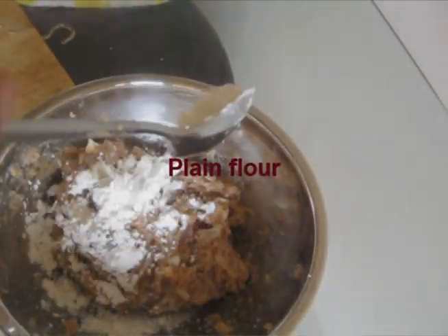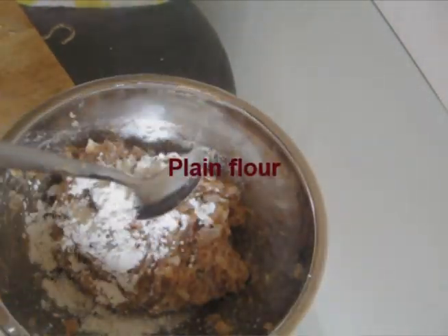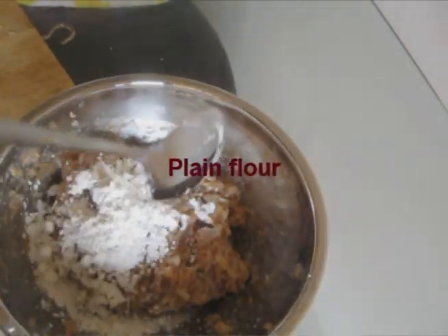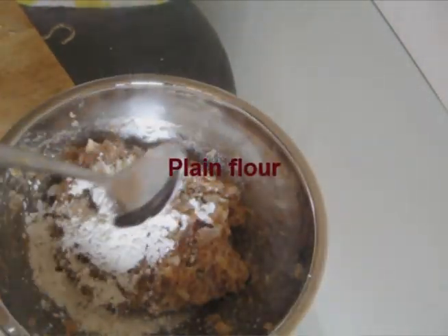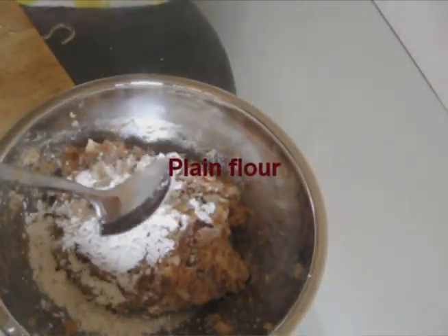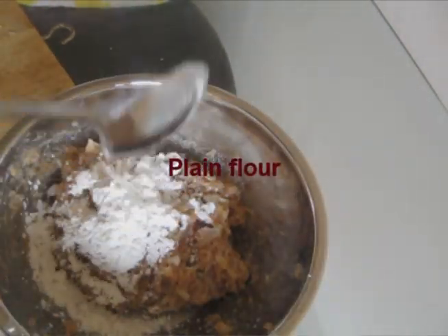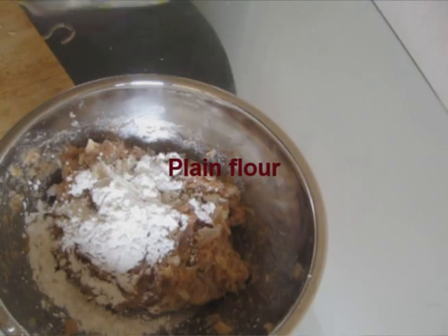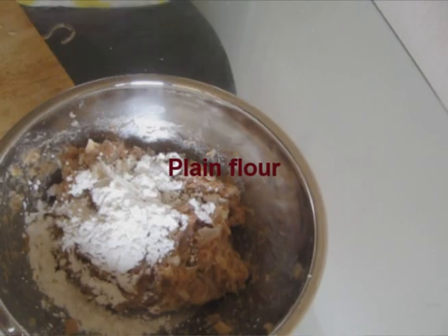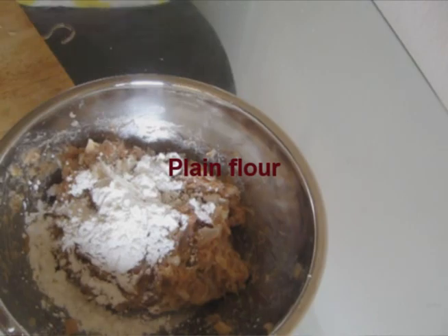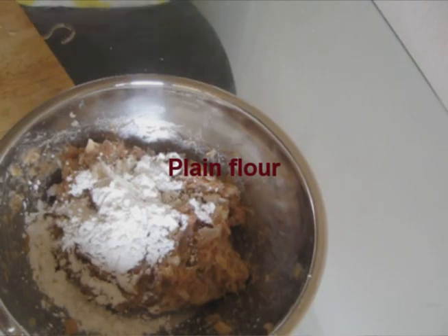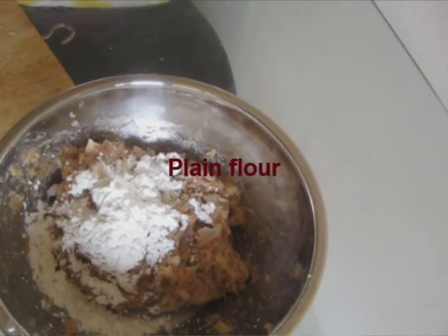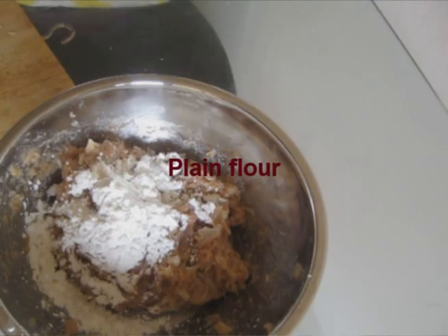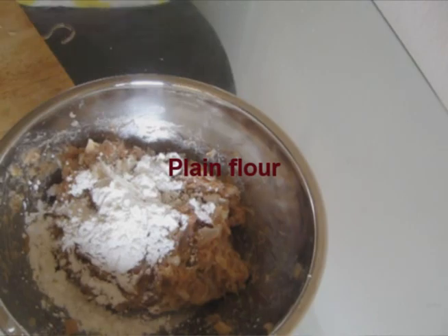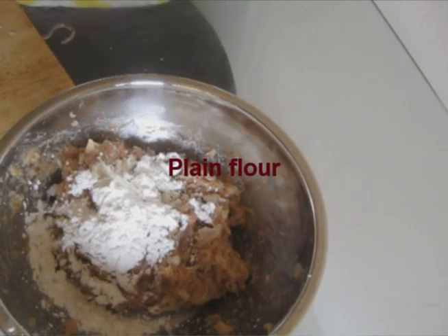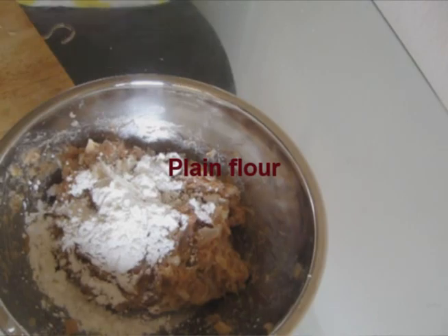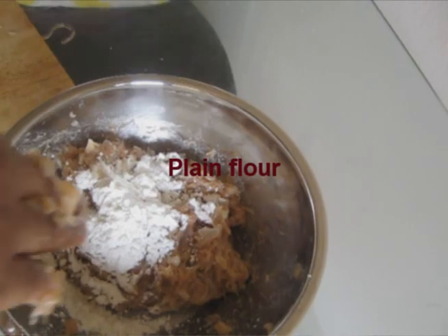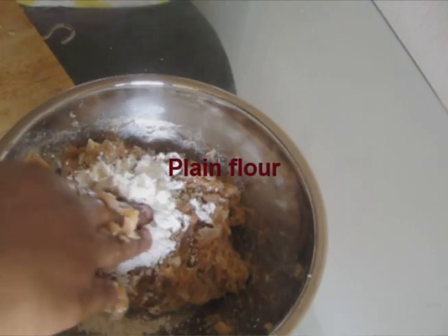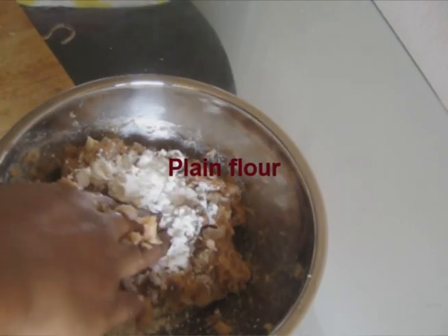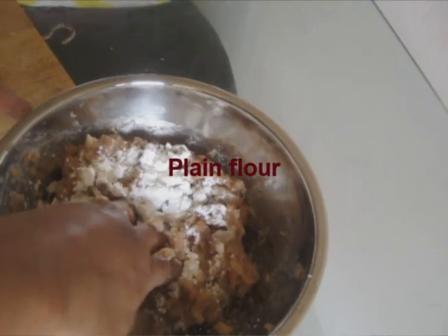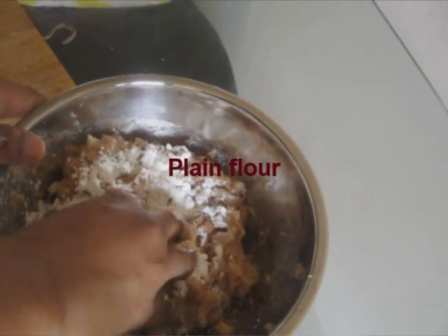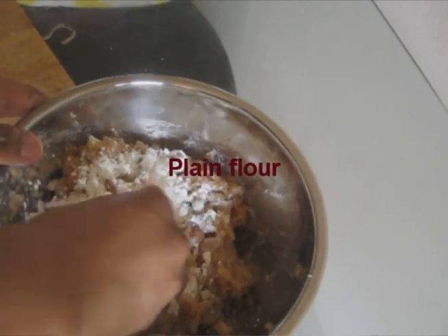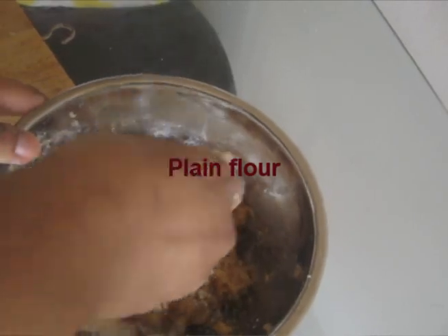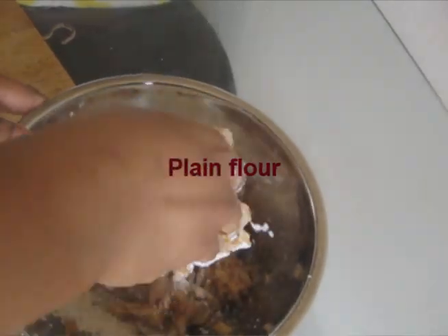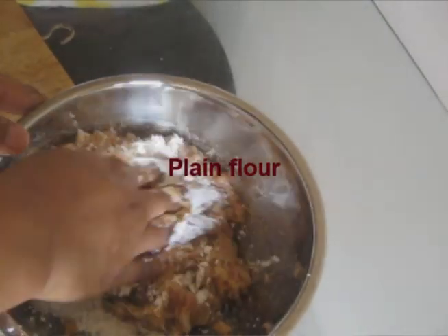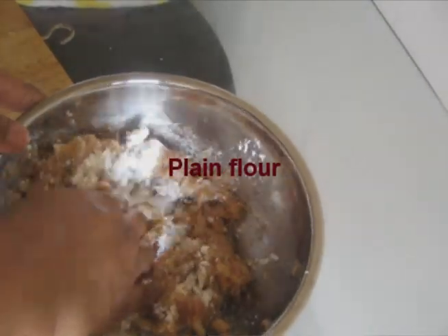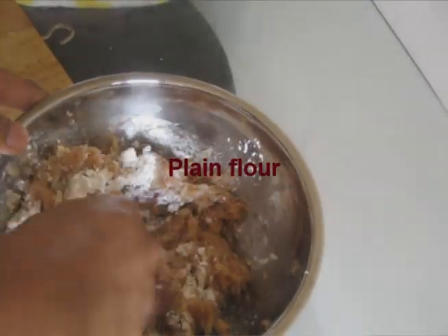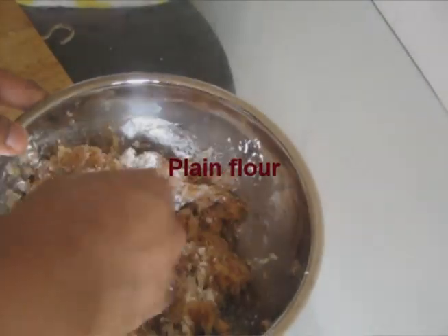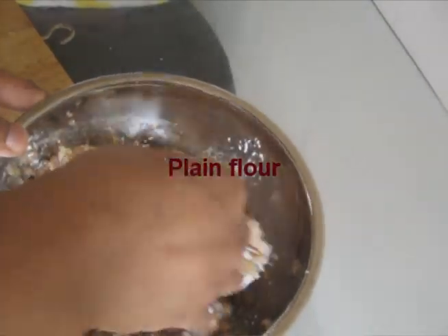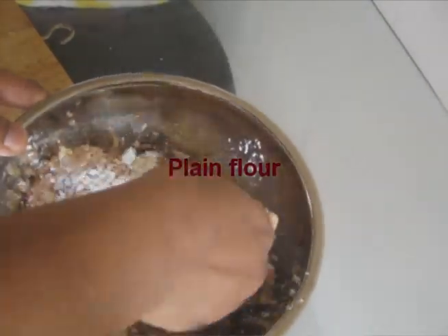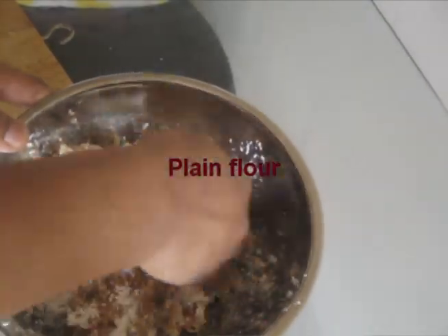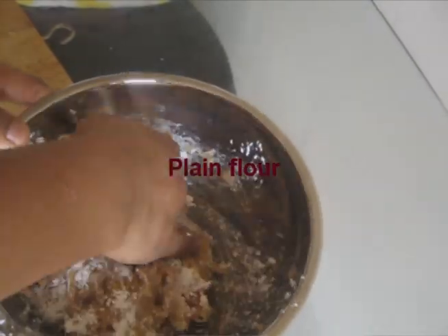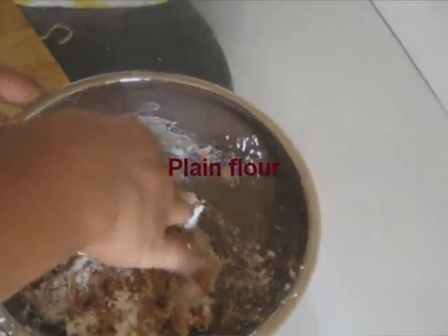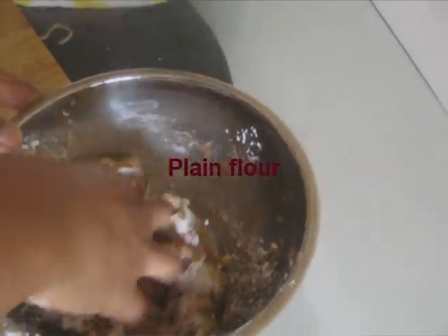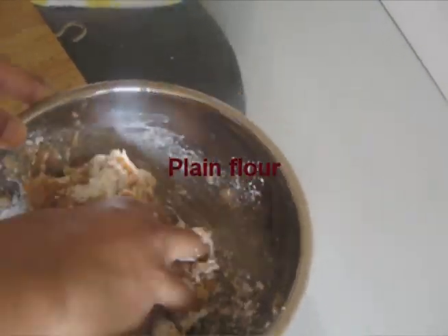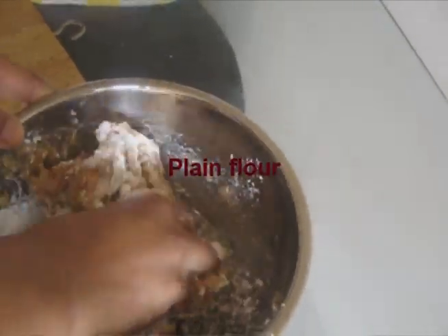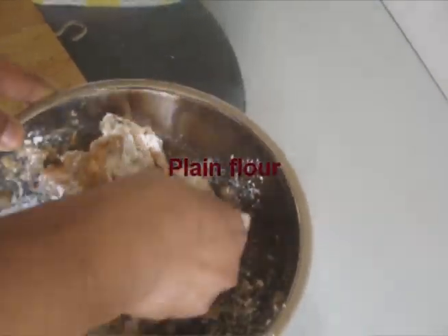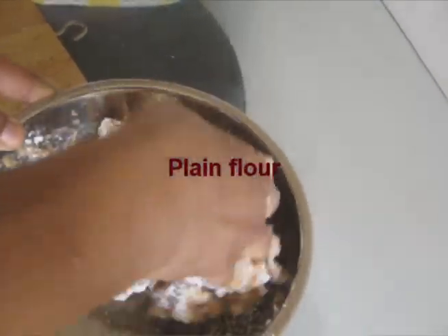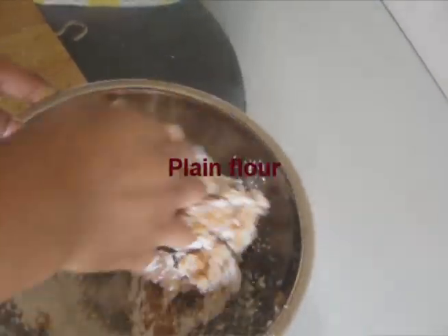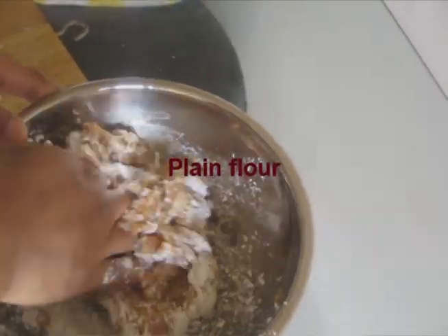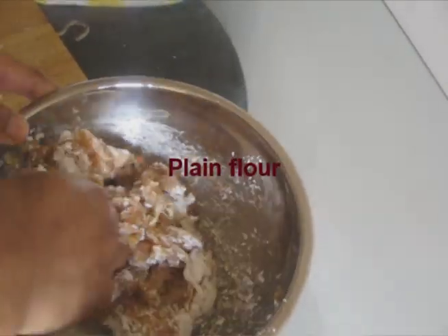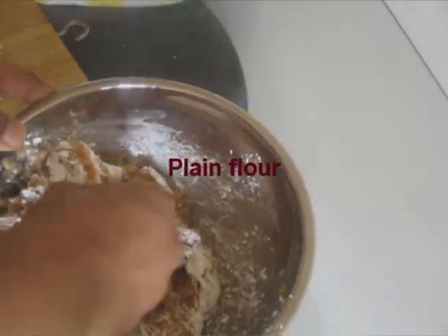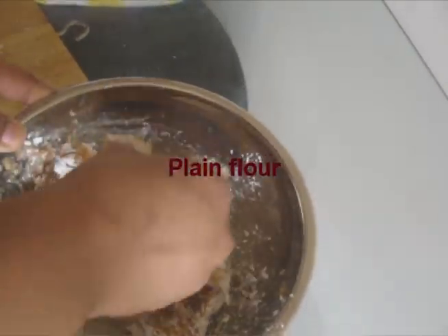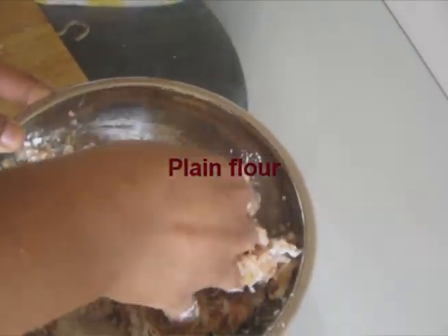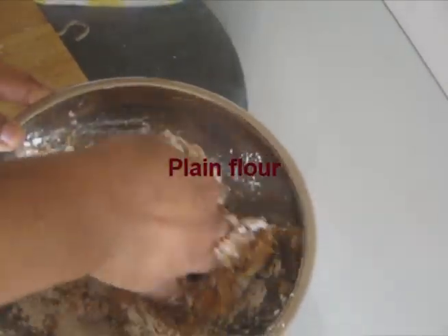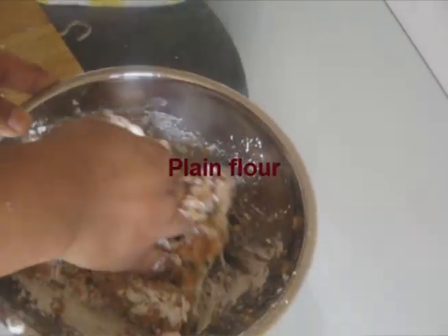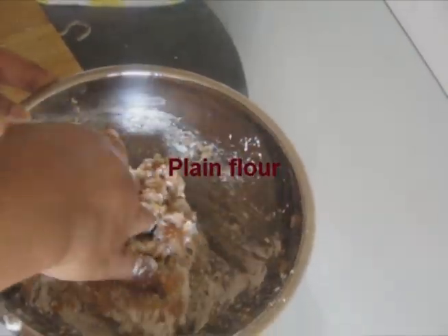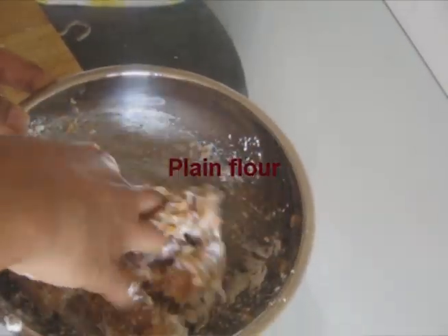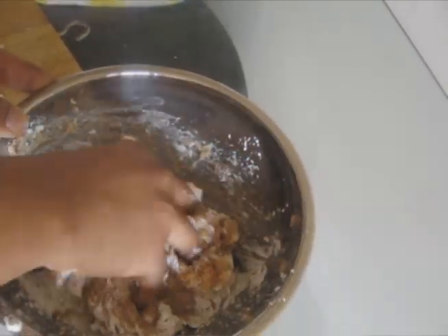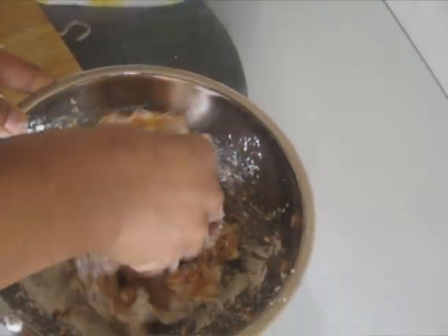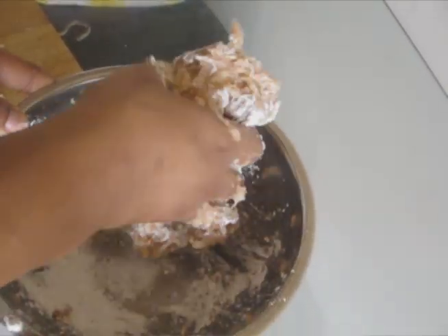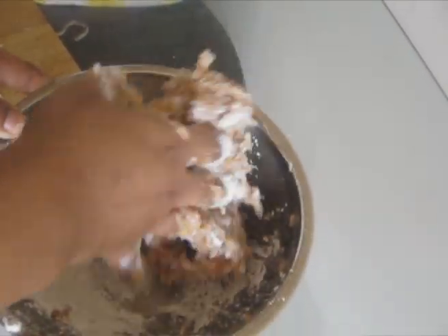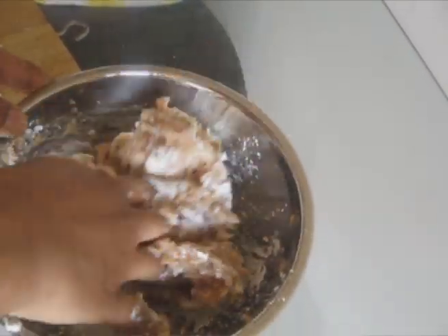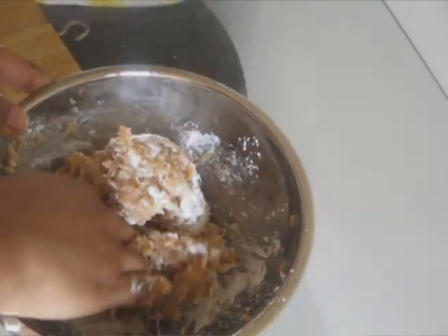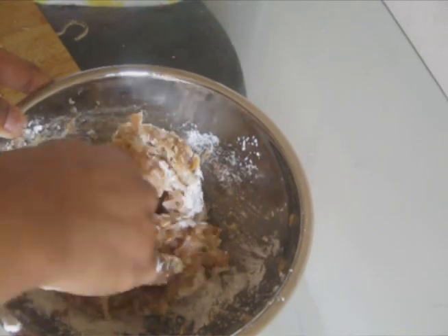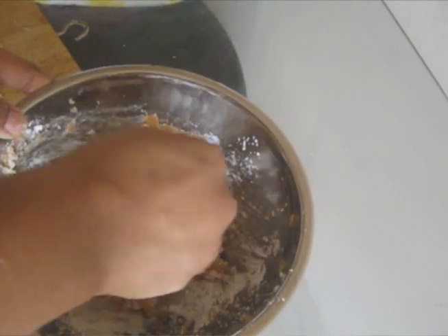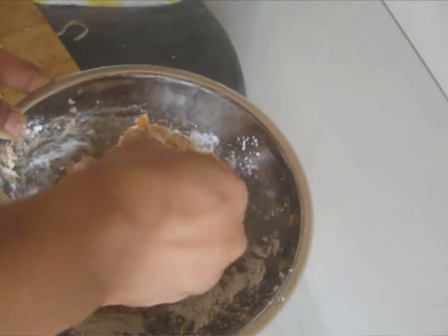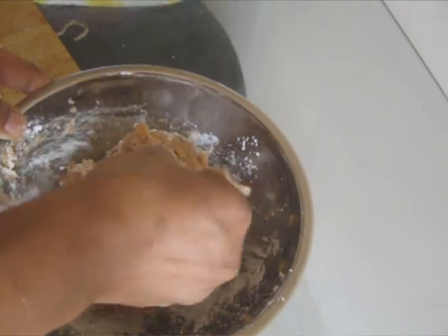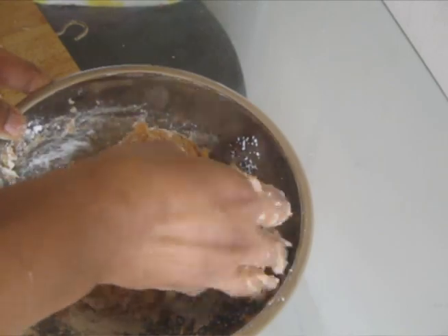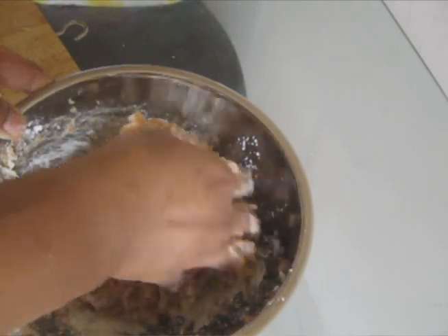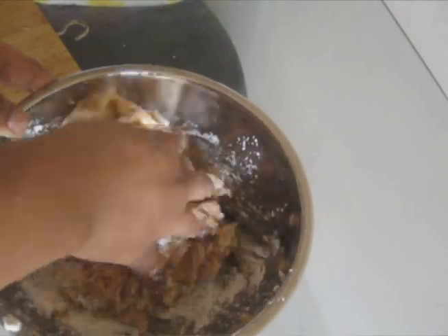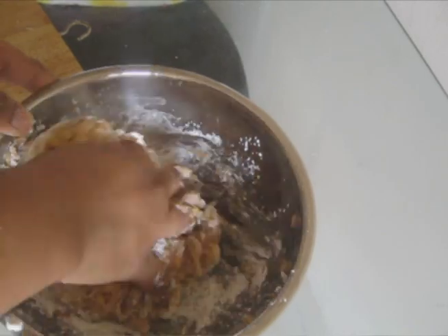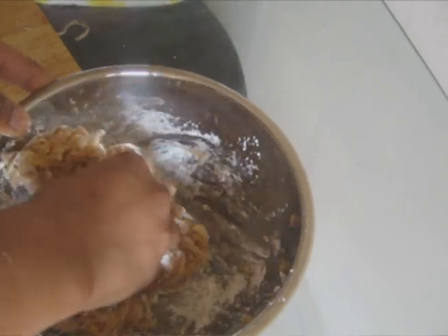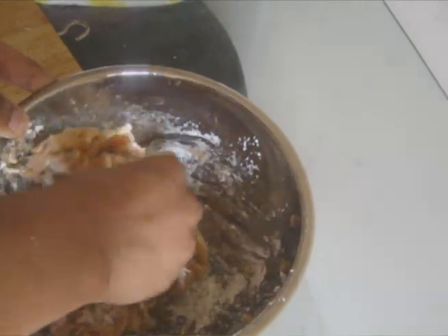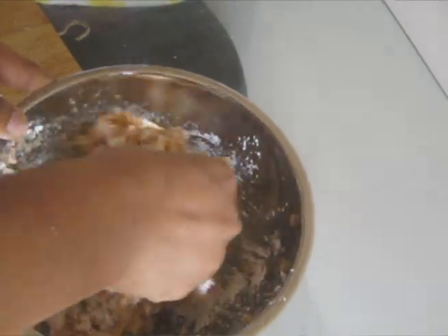Then, add one tablespoon of flour to the meat. This will help the meat to stick together.